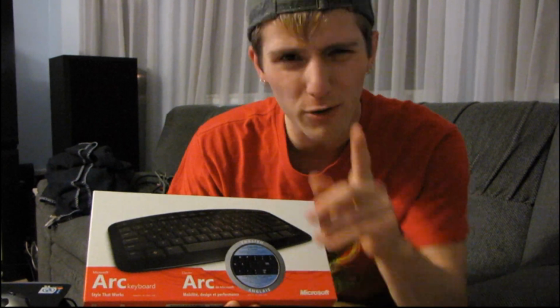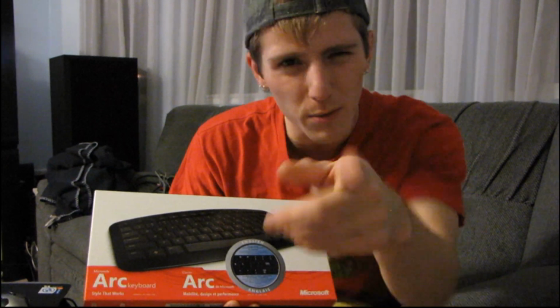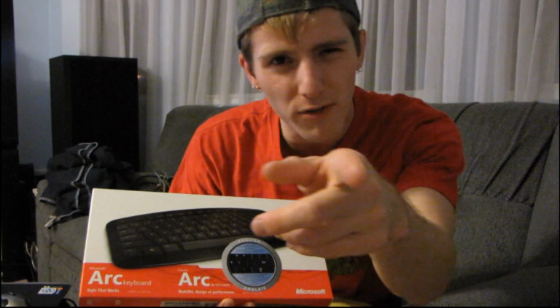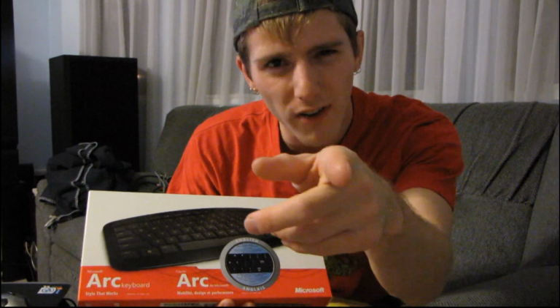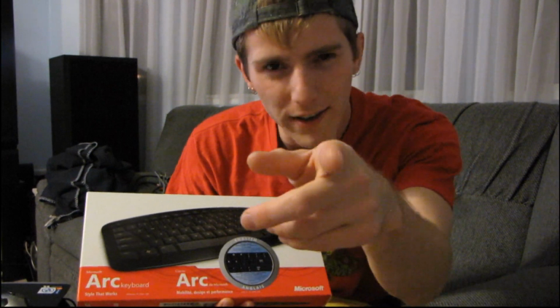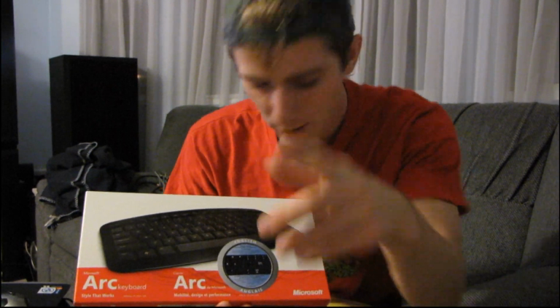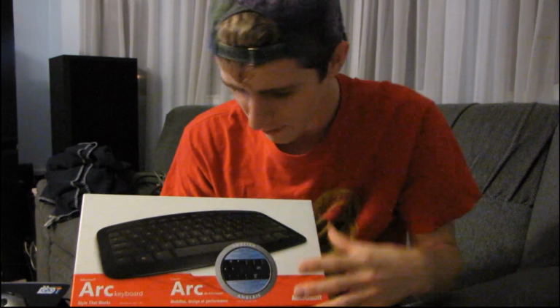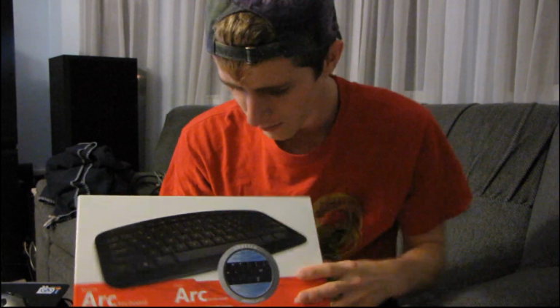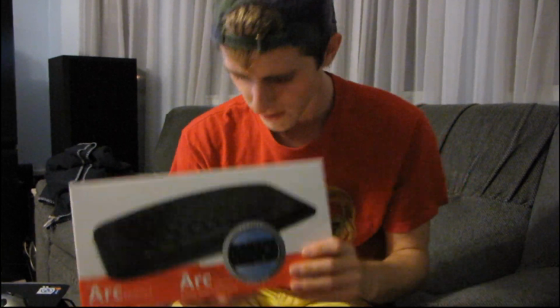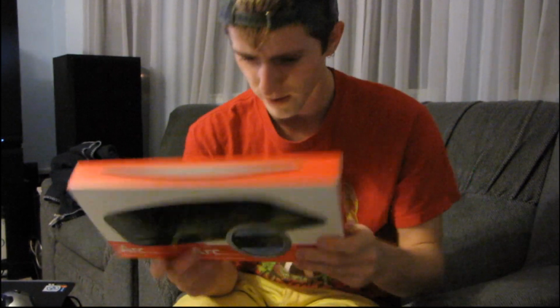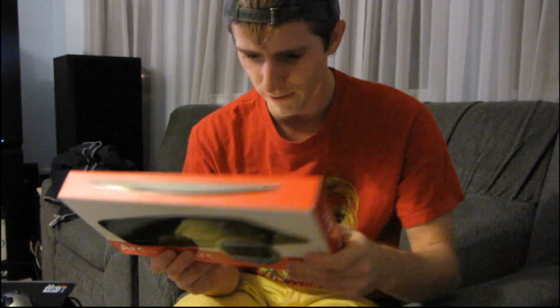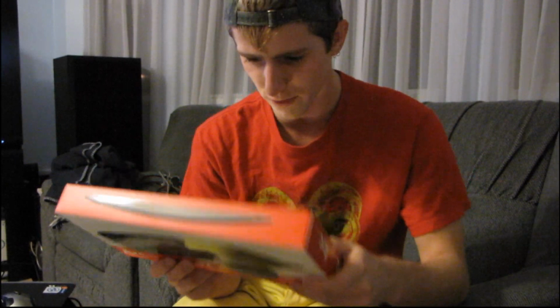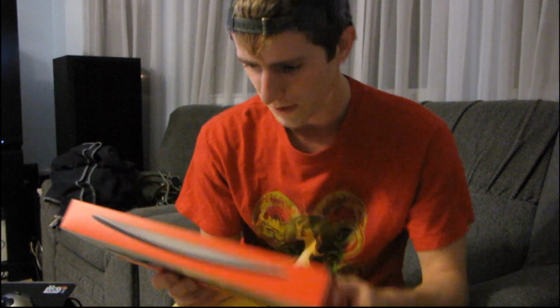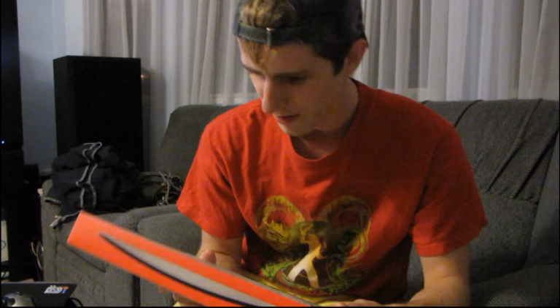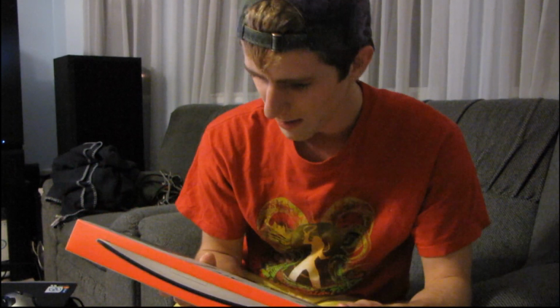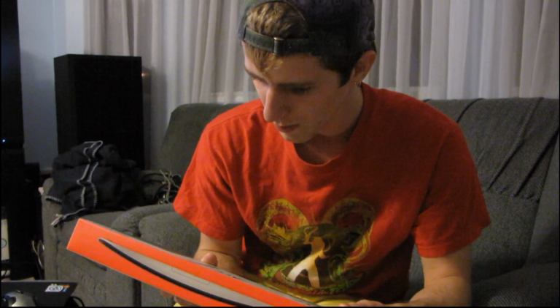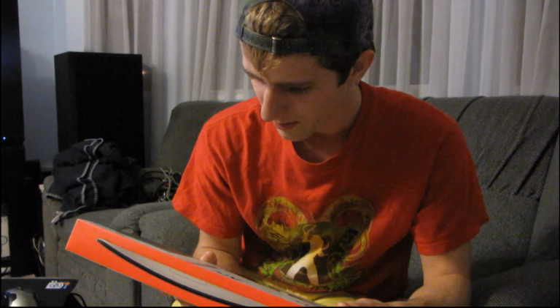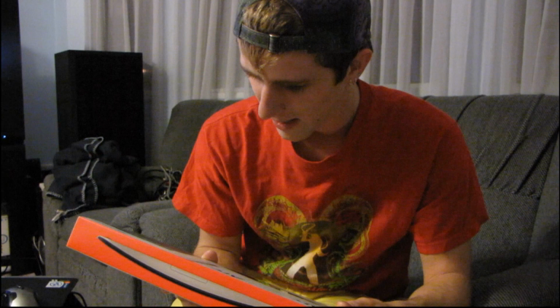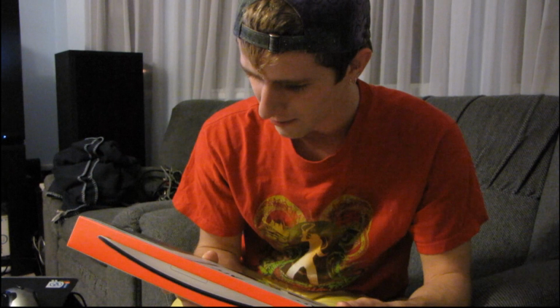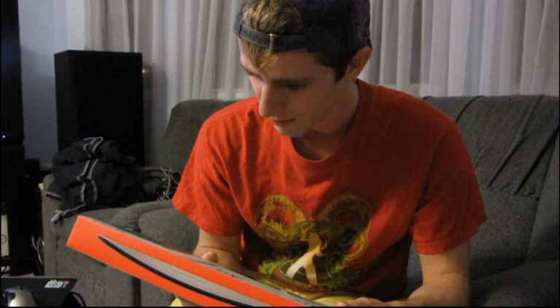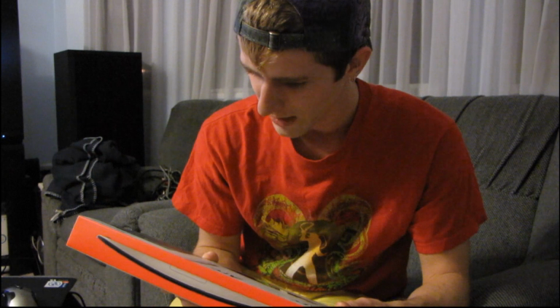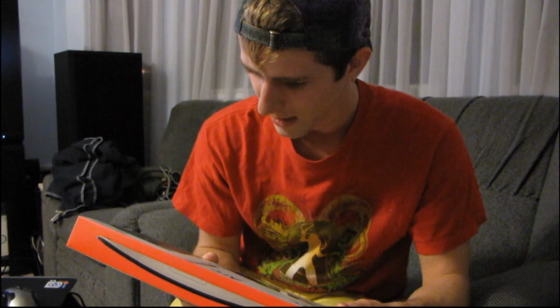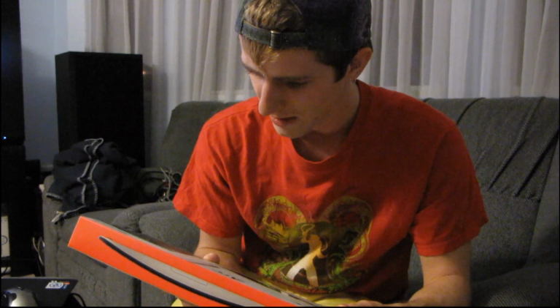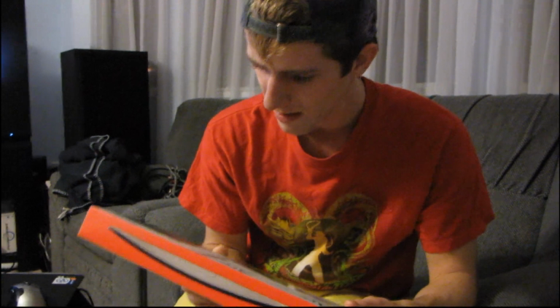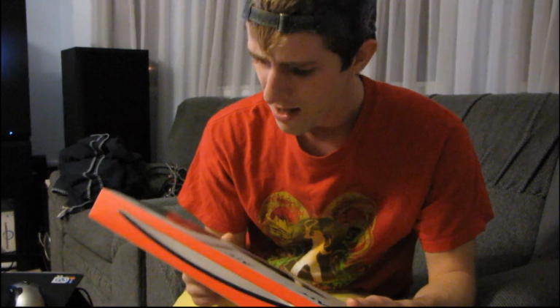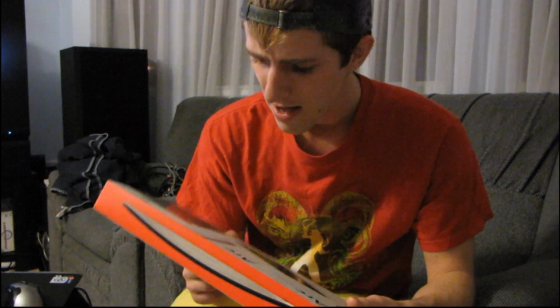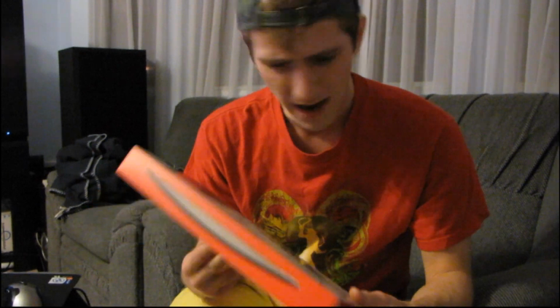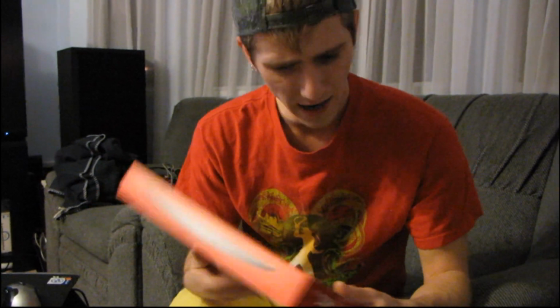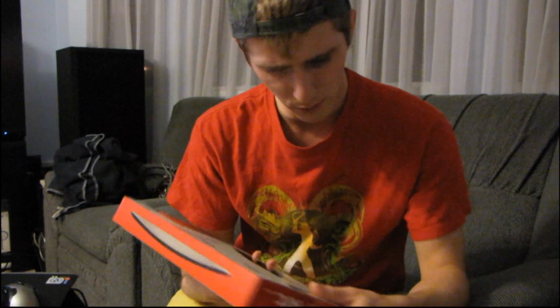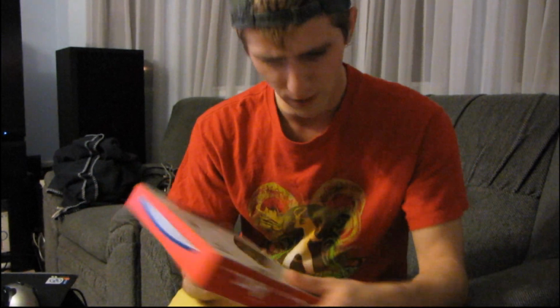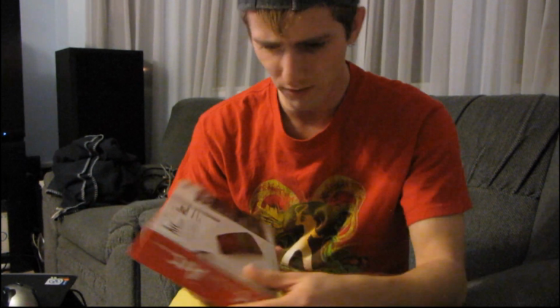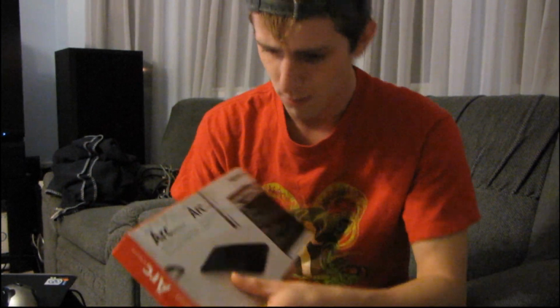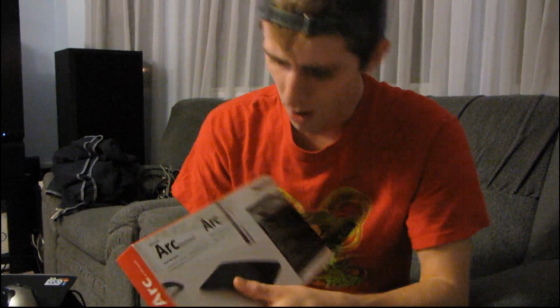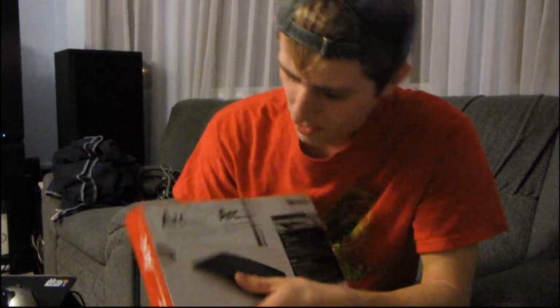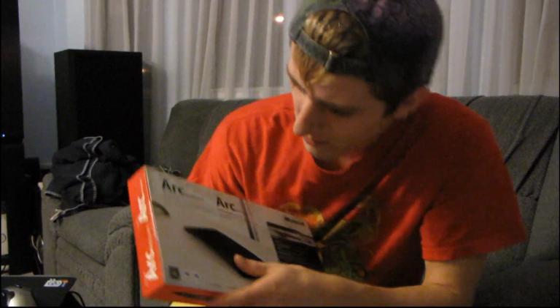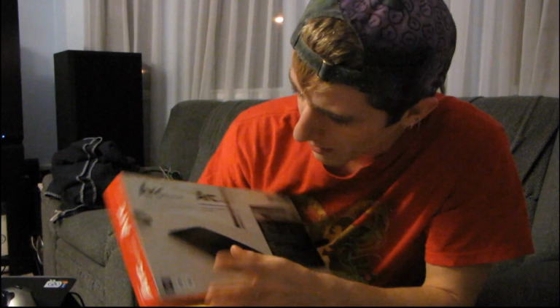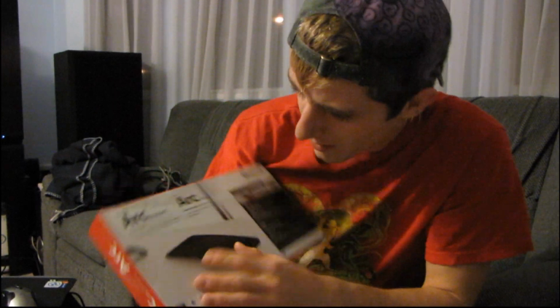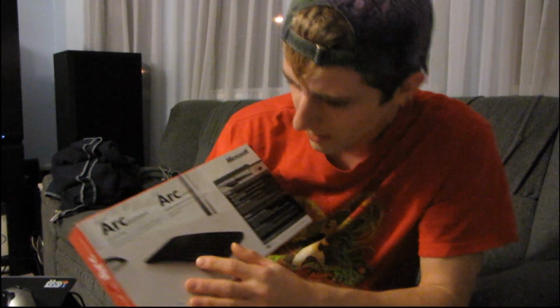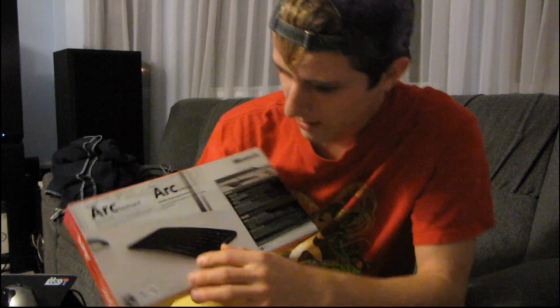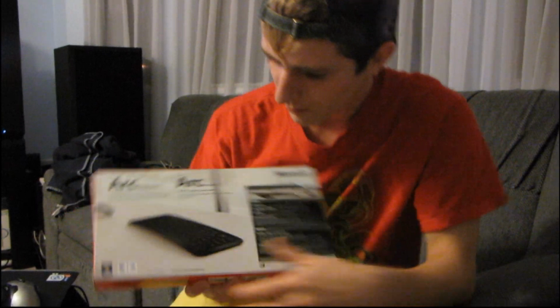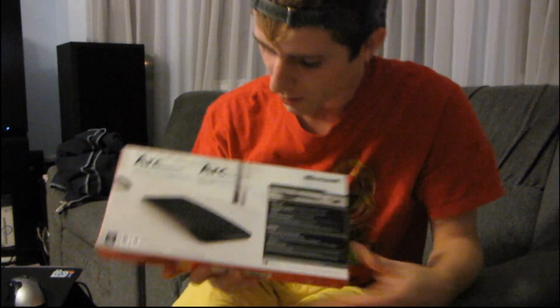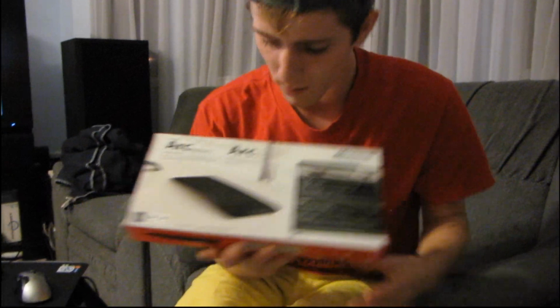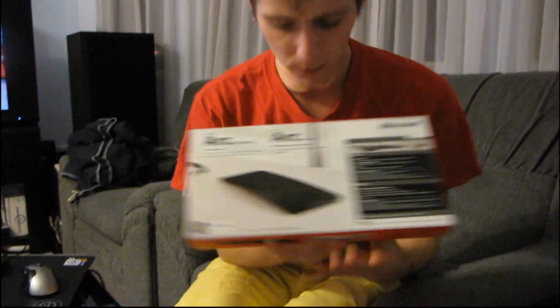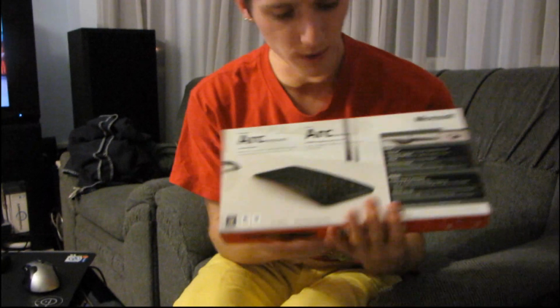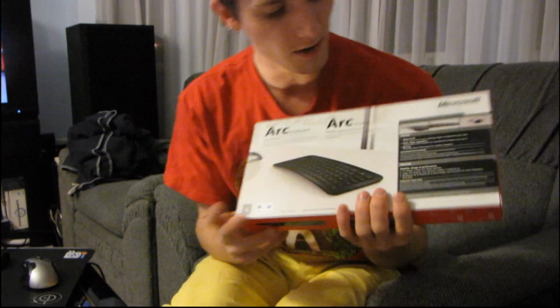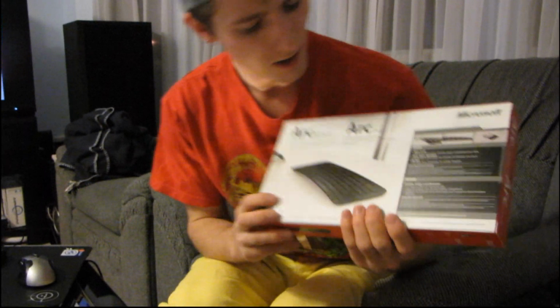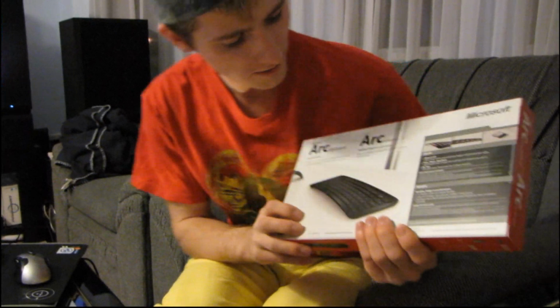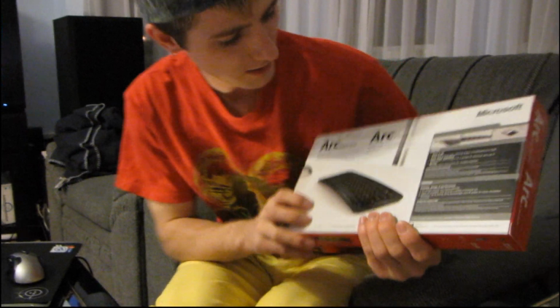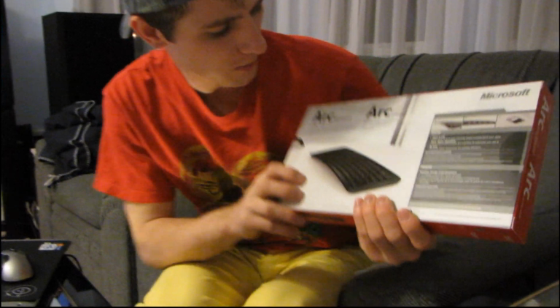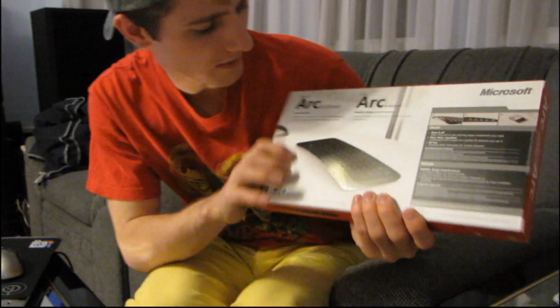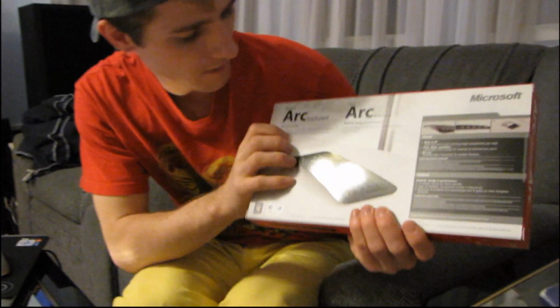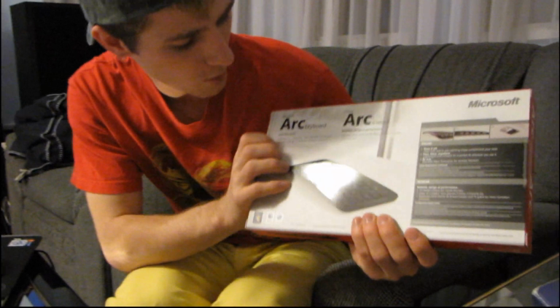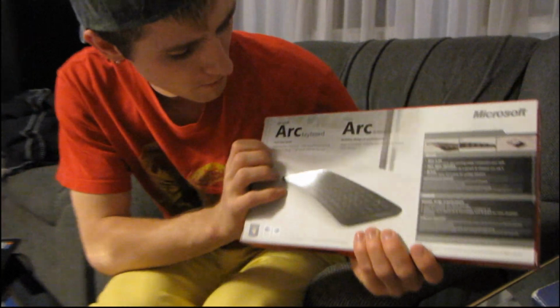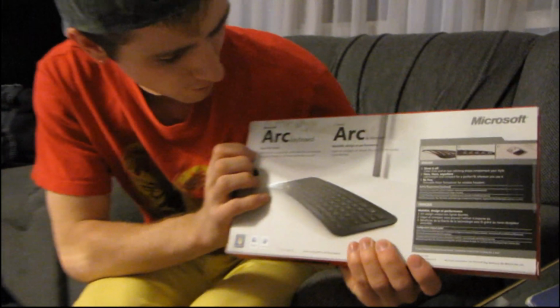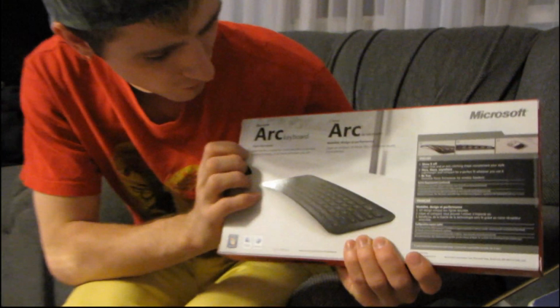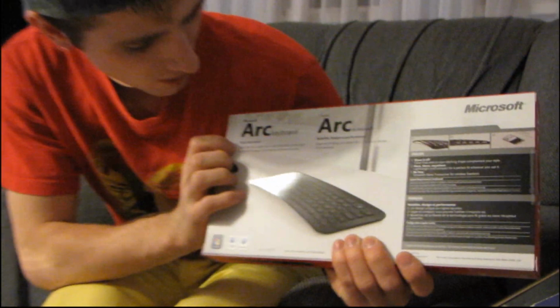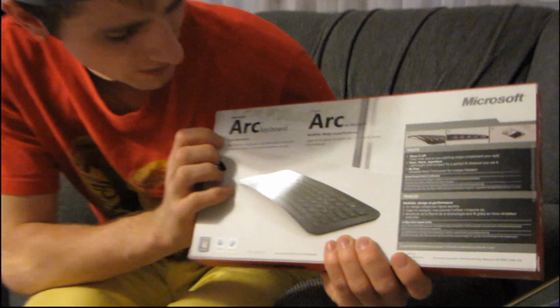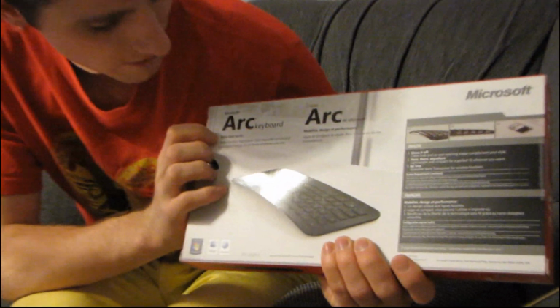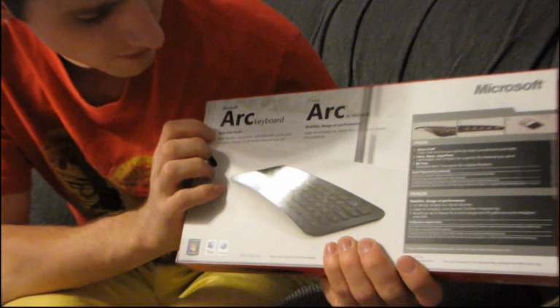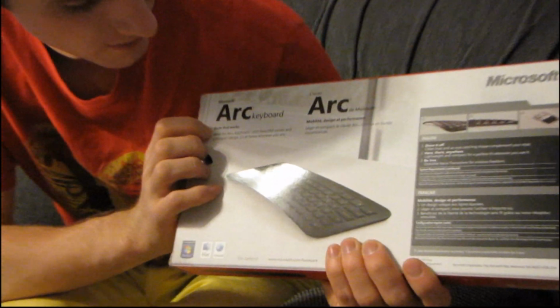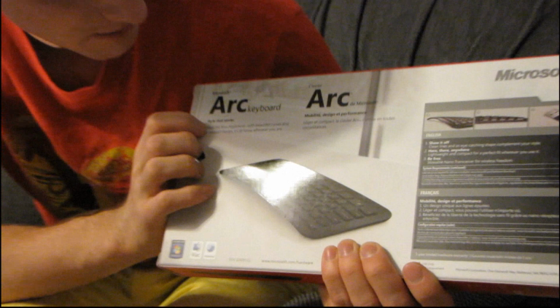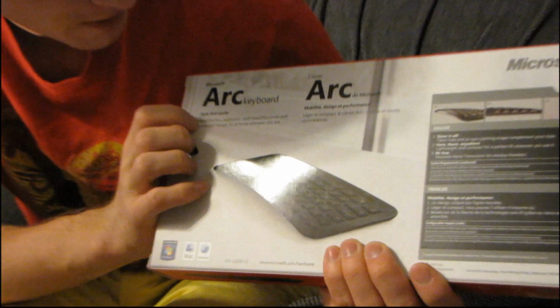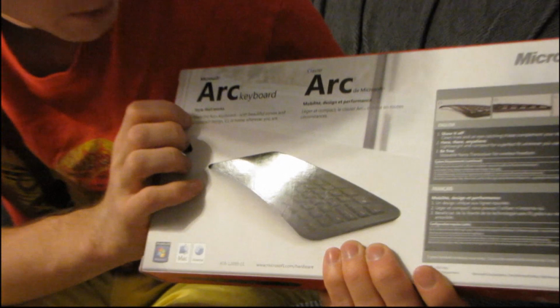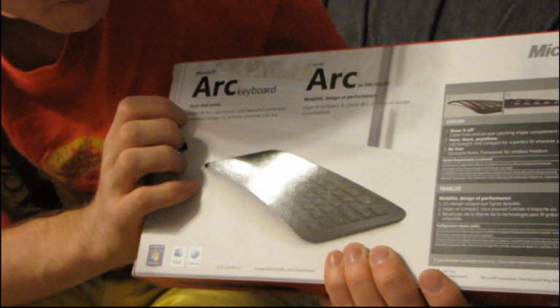We'll find out if we can comfortably type once I actually get it out of the box. Why don't we see what Microsoft has to say about it.